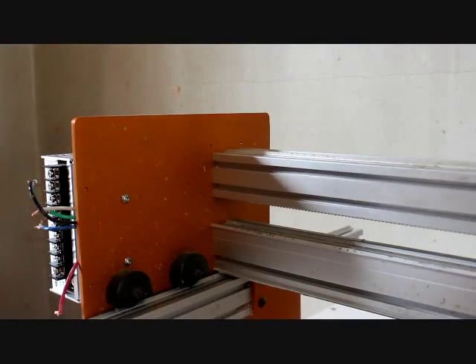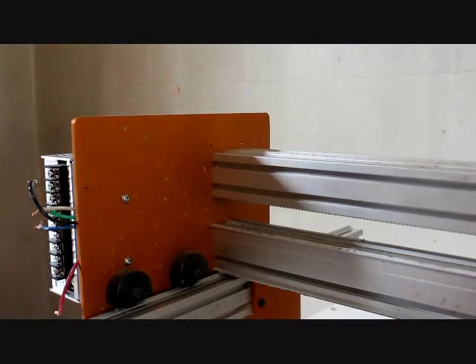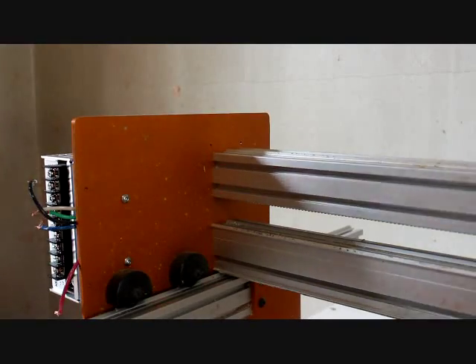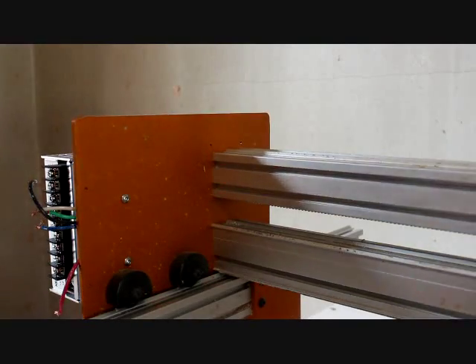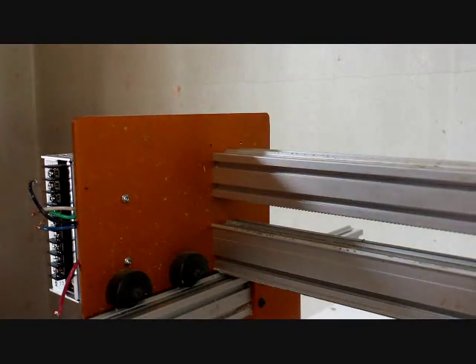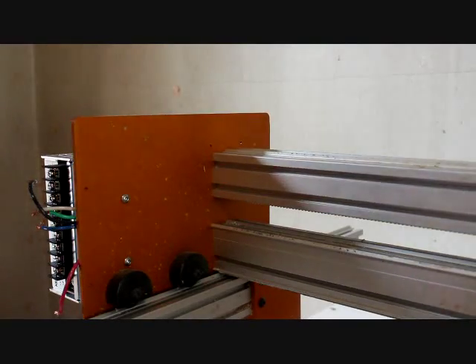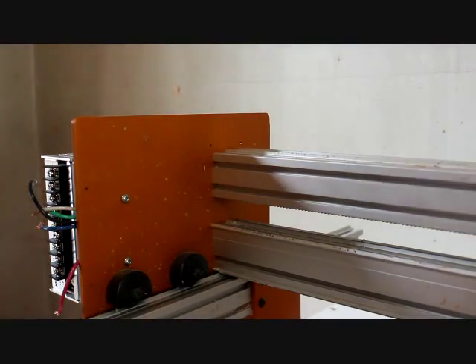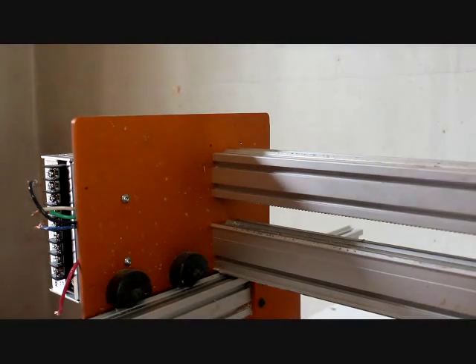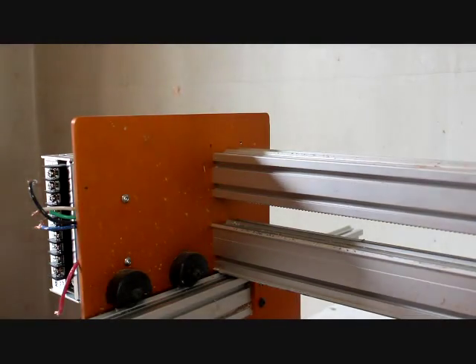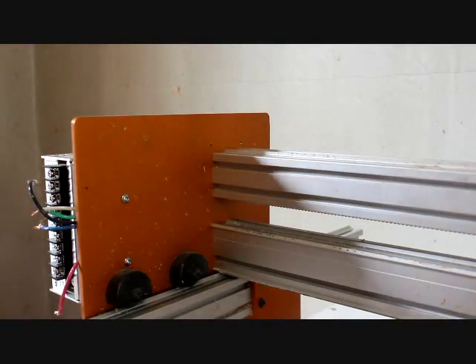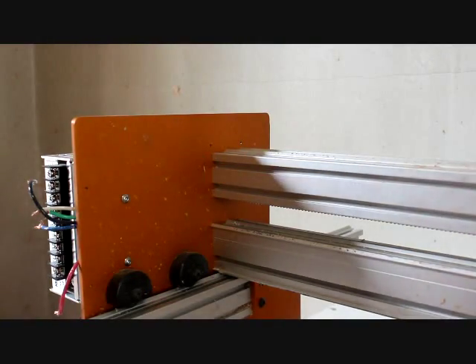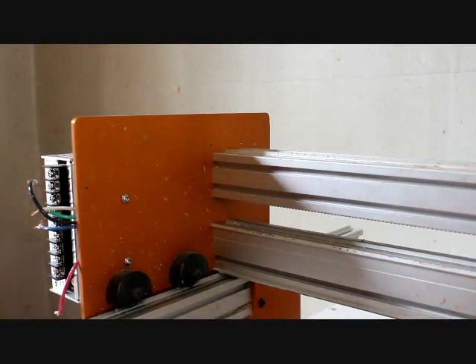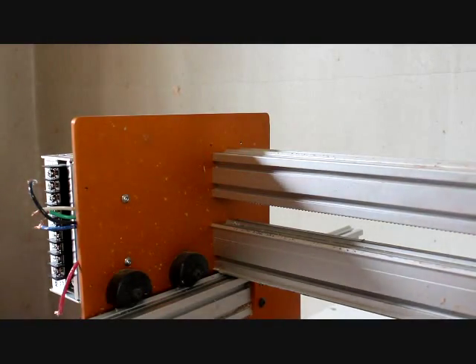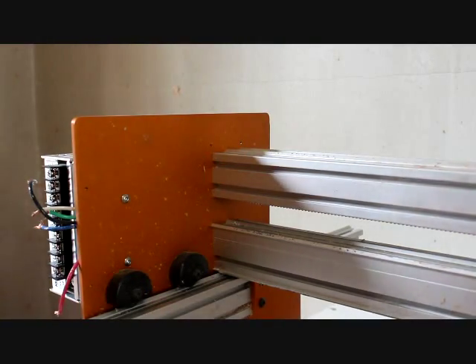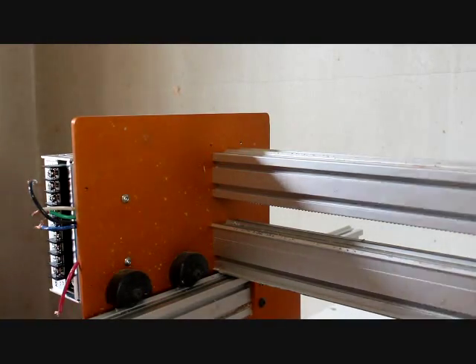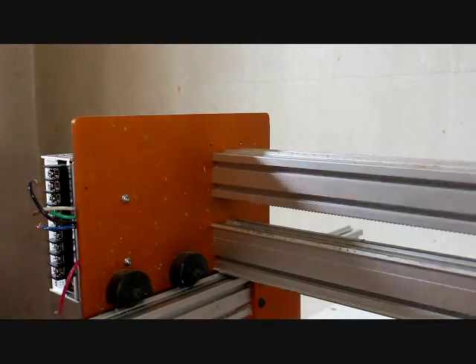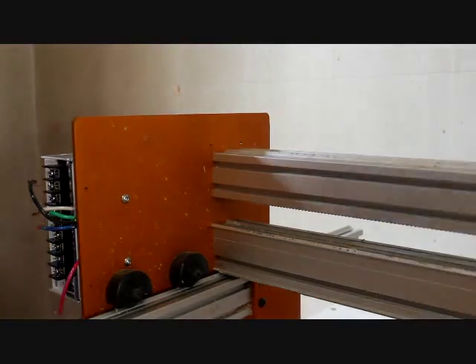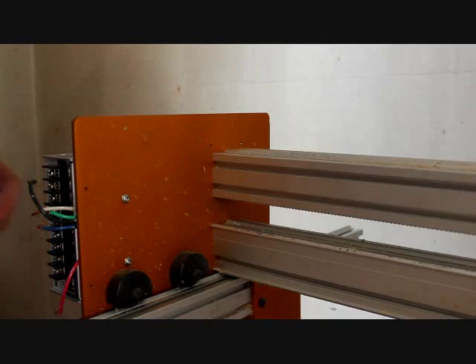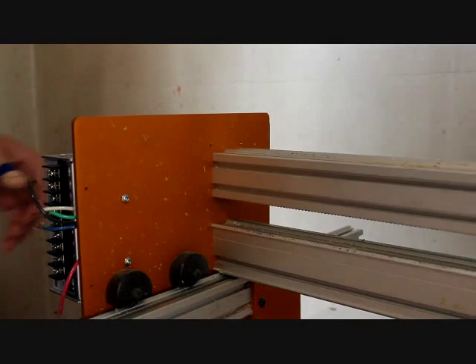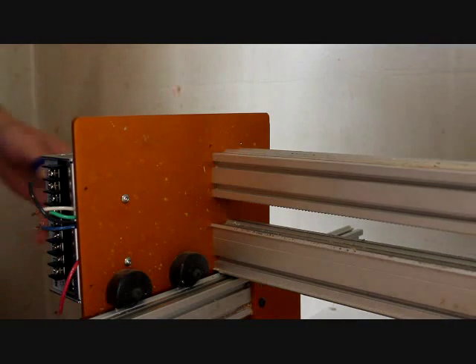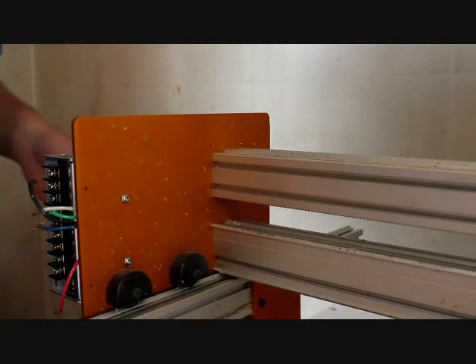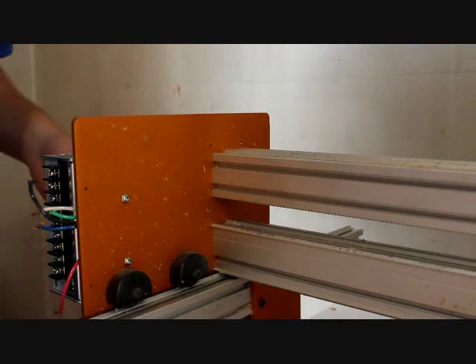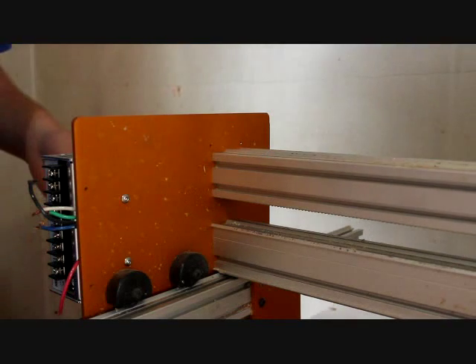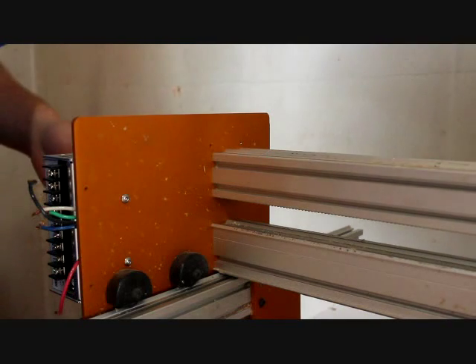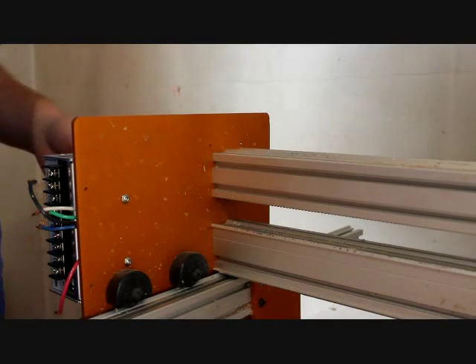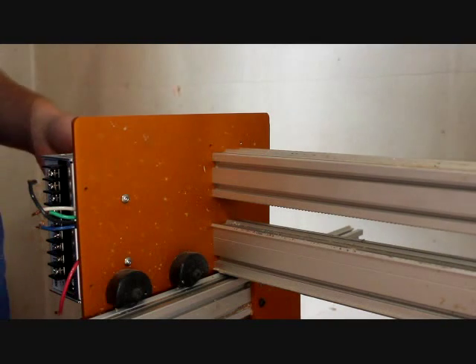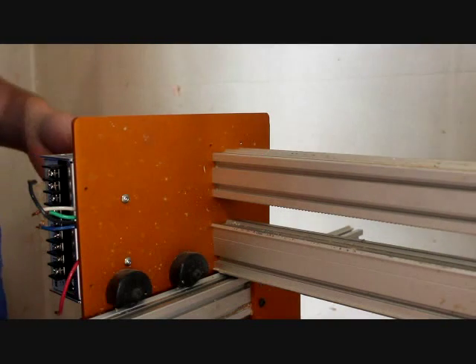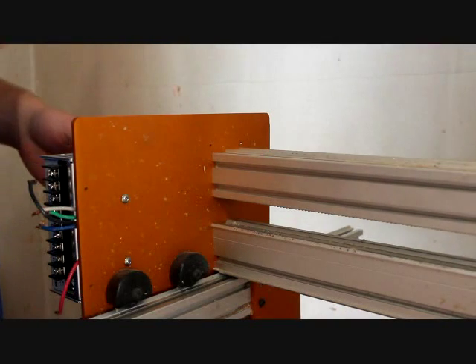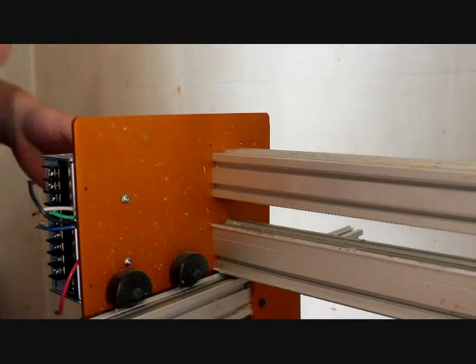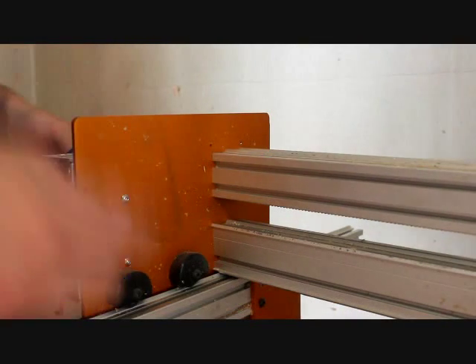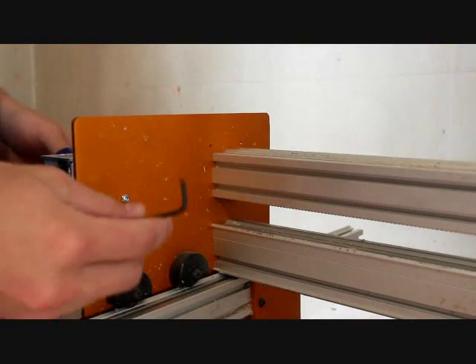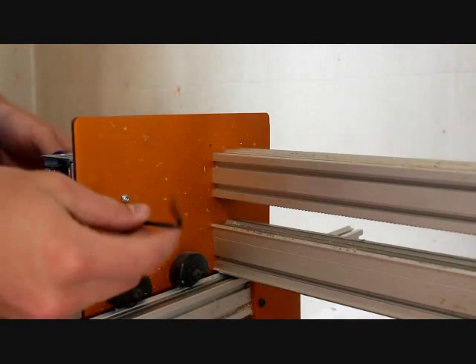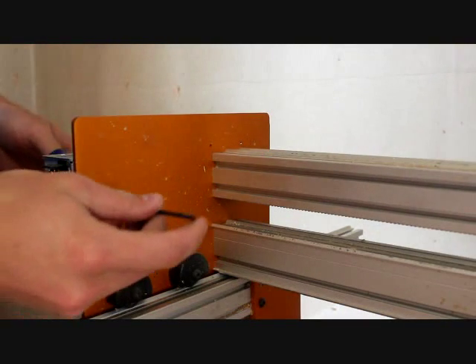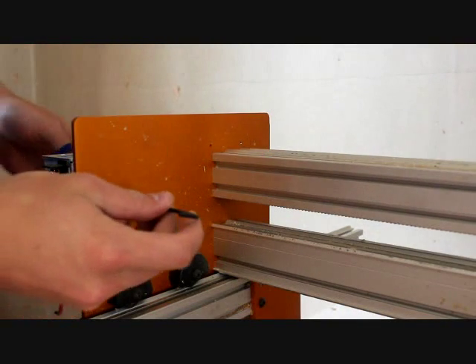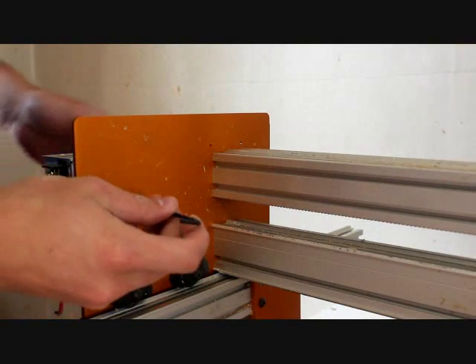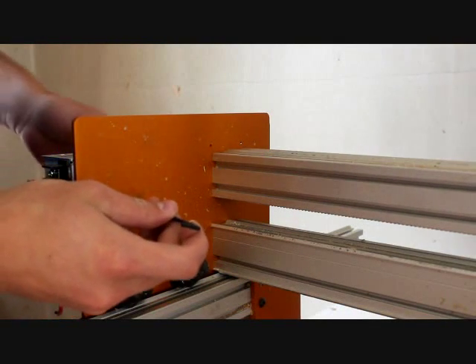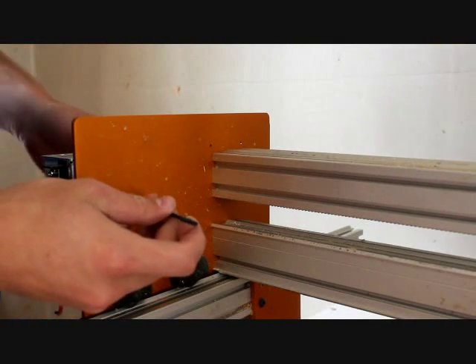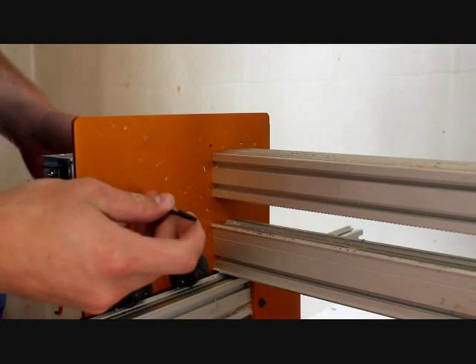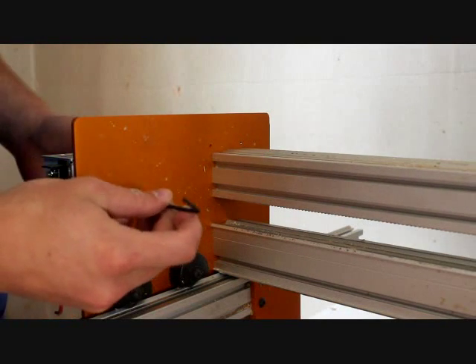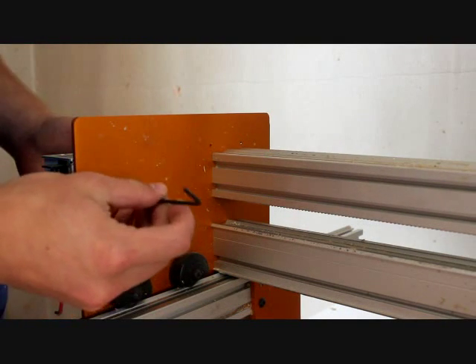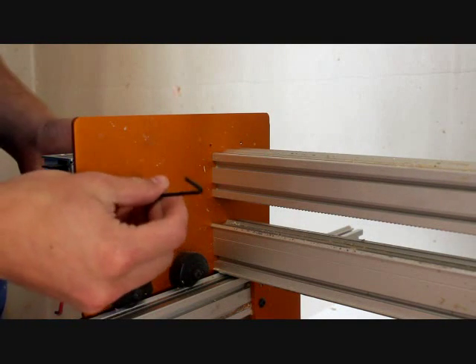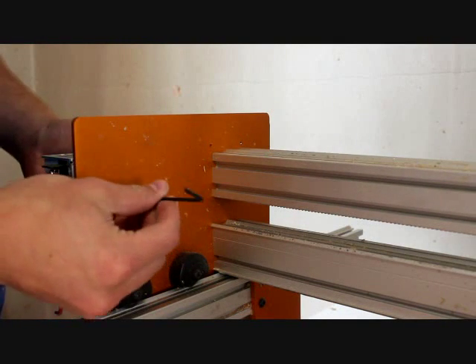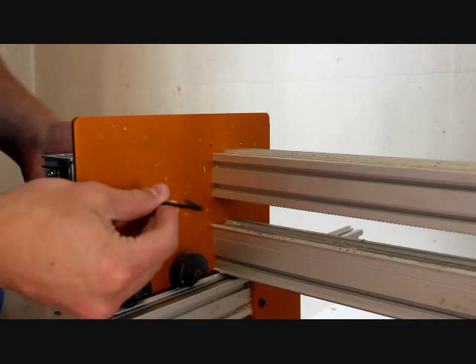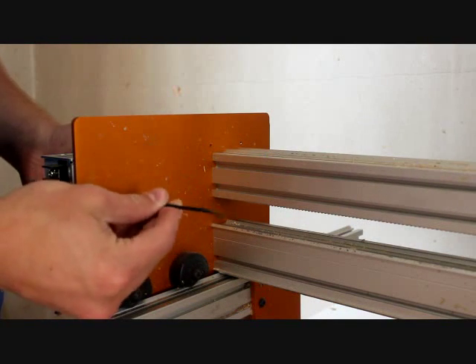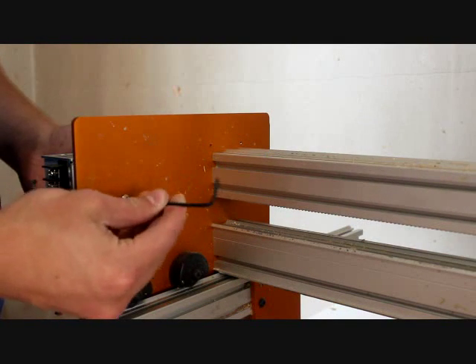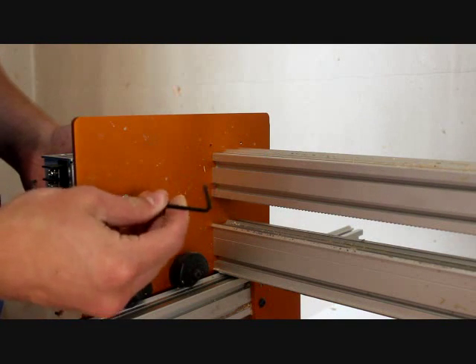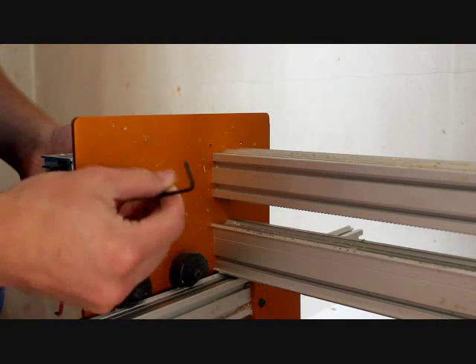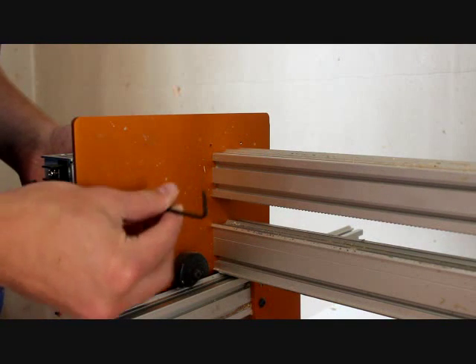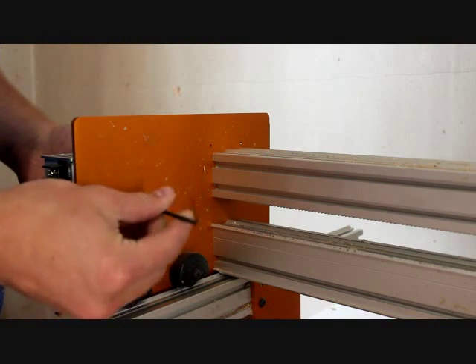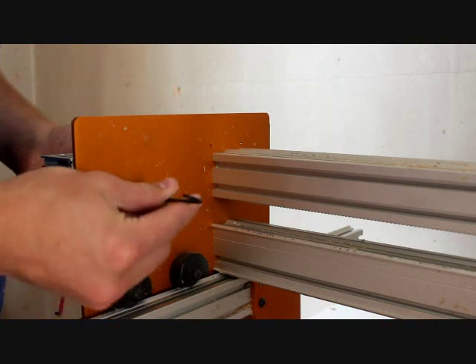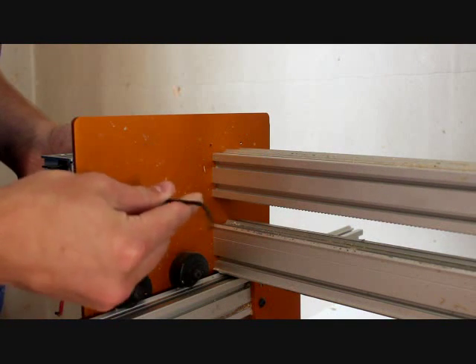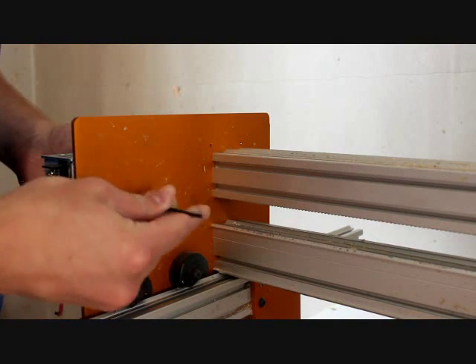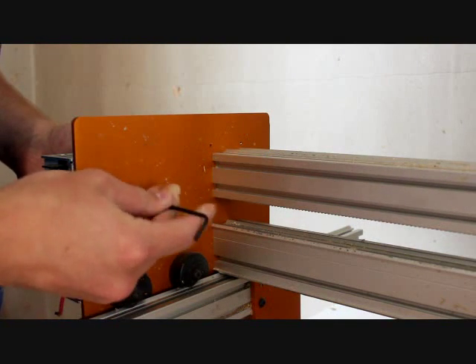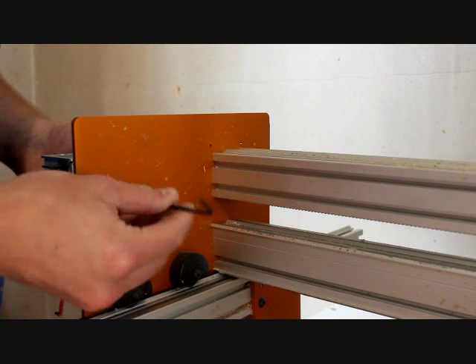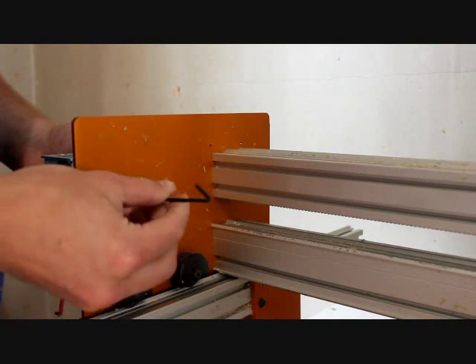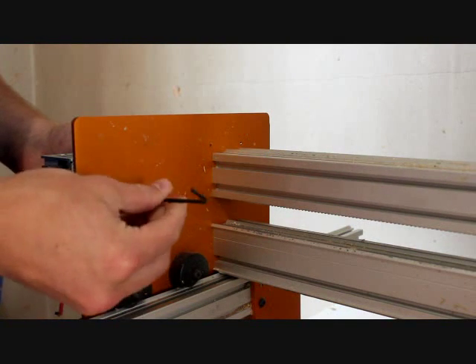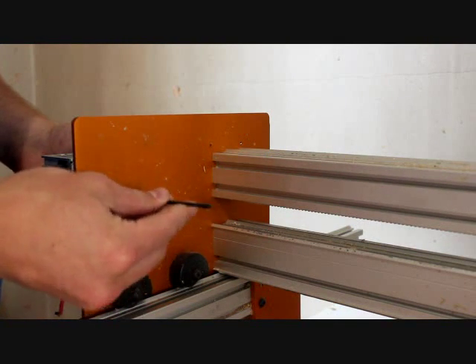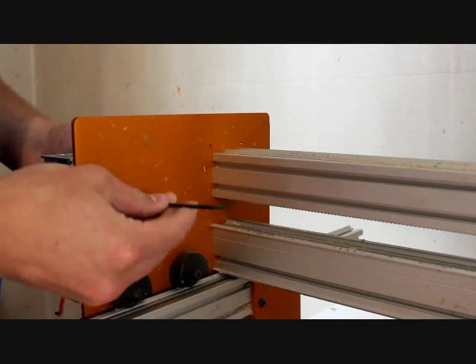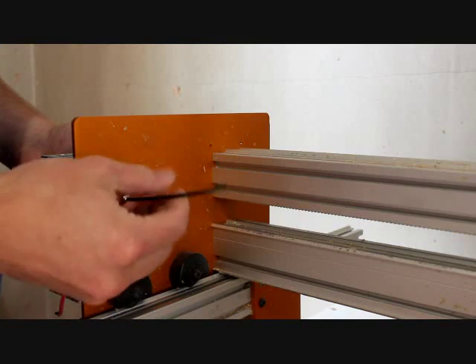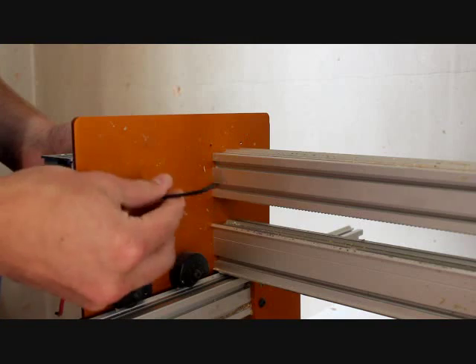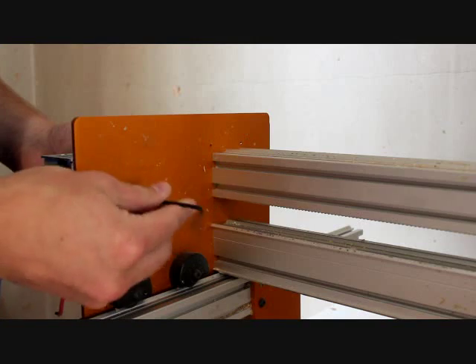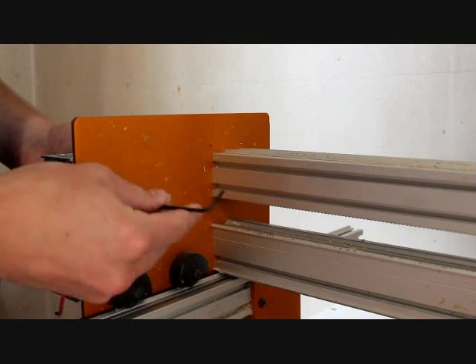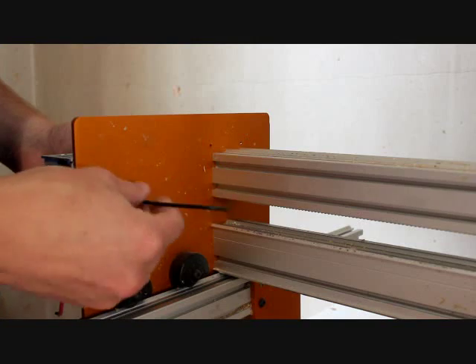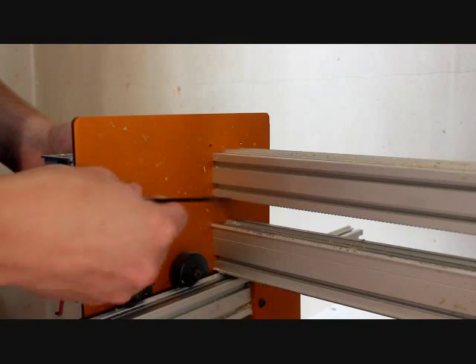Next I am going to remove the power supply. This takes an Allen wrench, so I am going to remove all of these screws here.